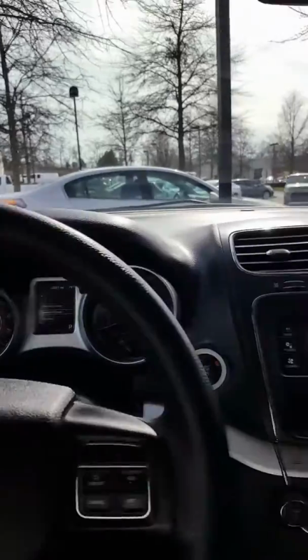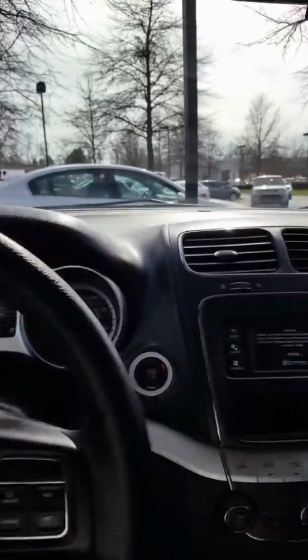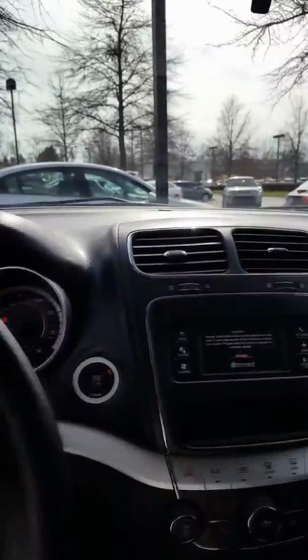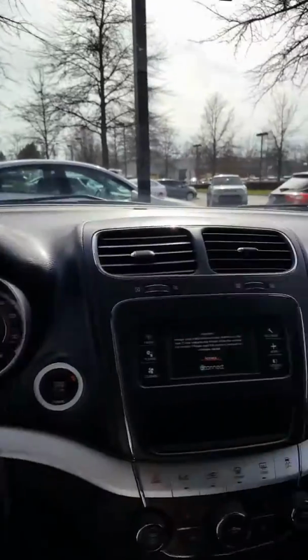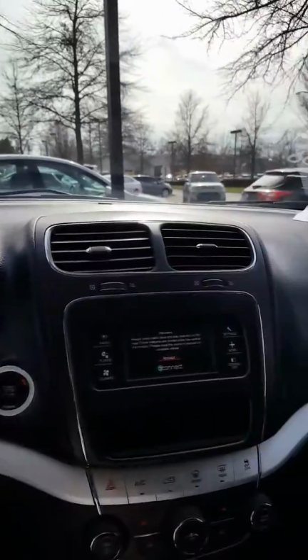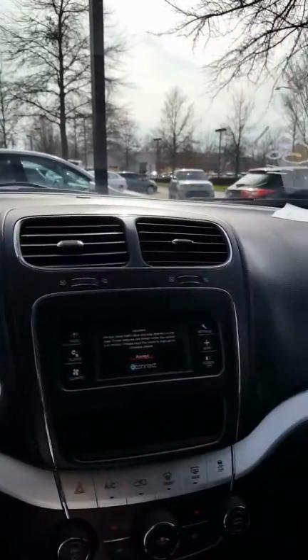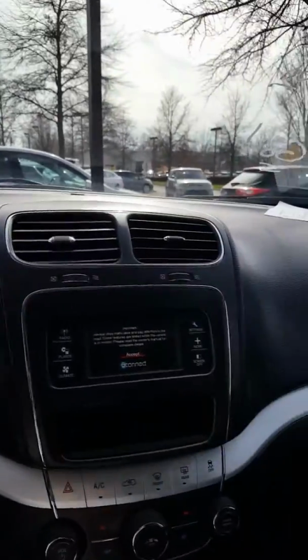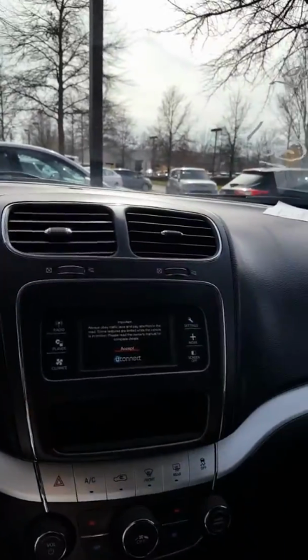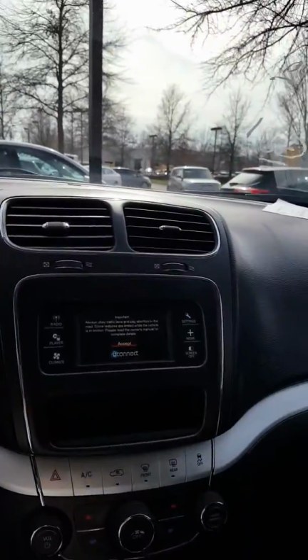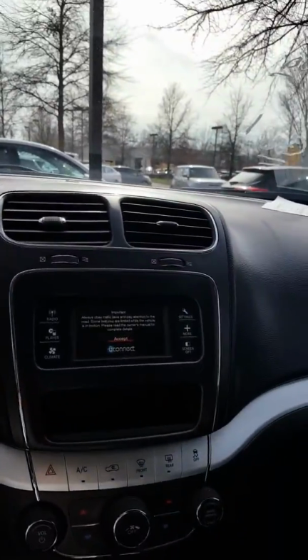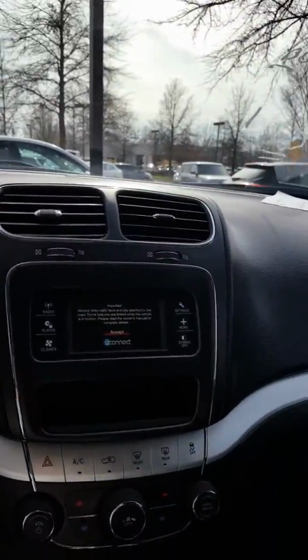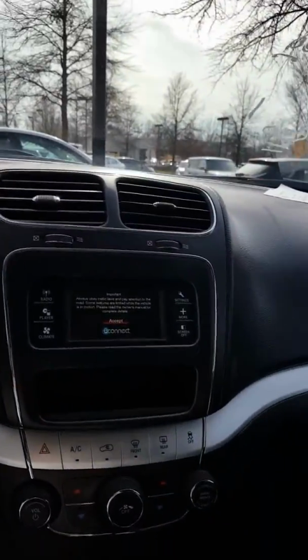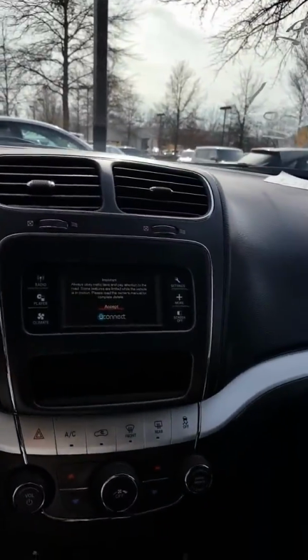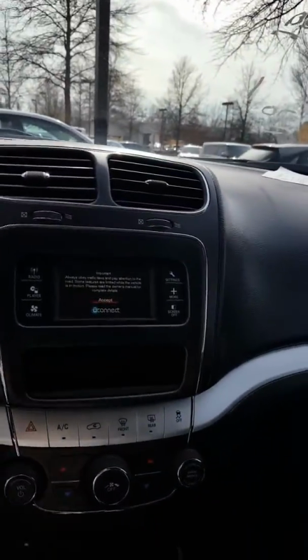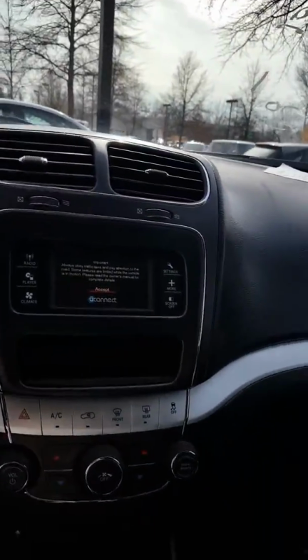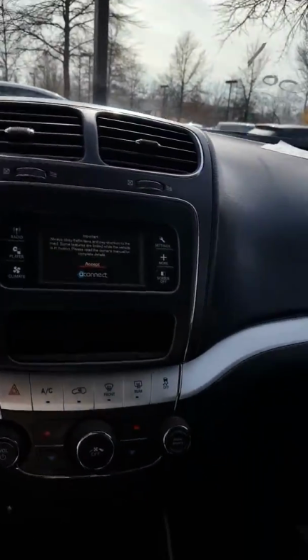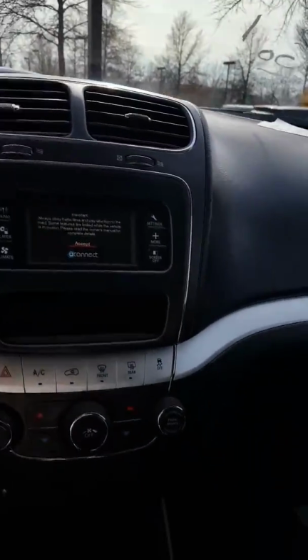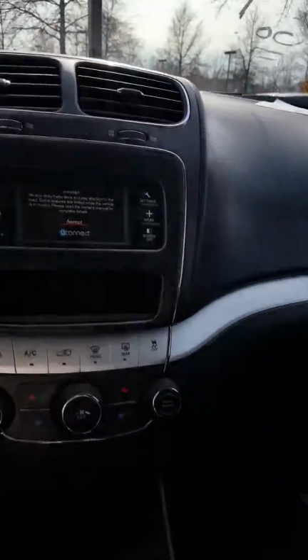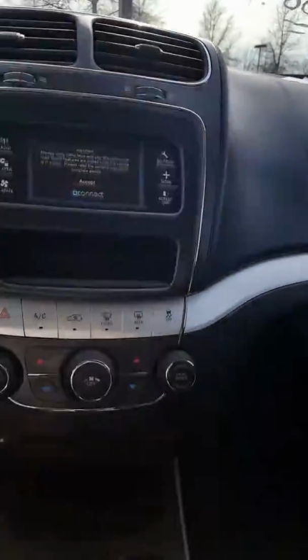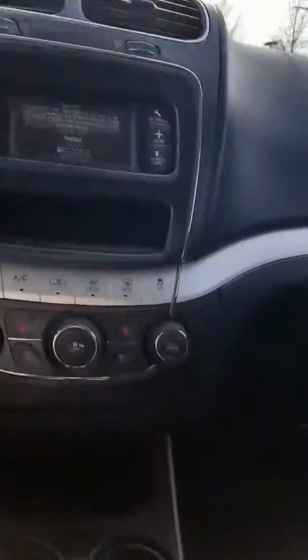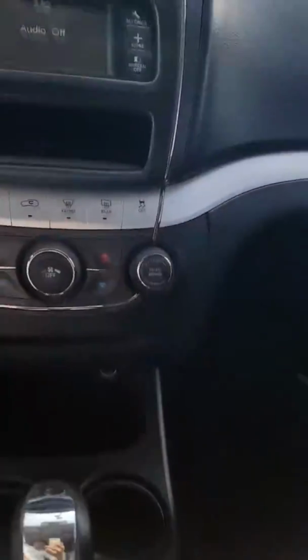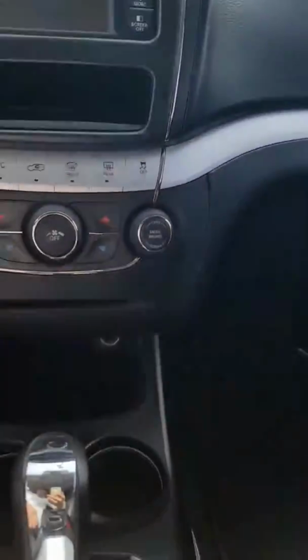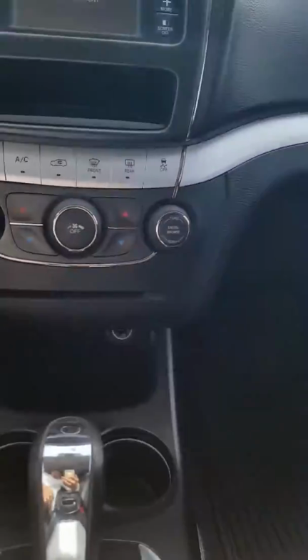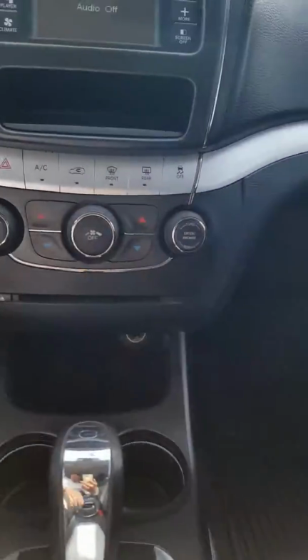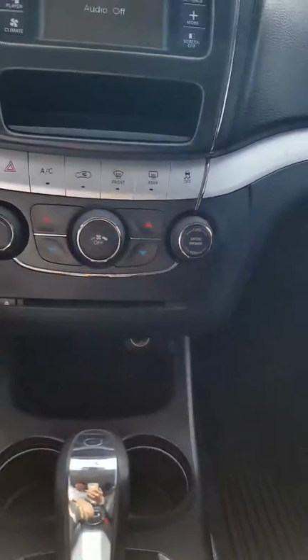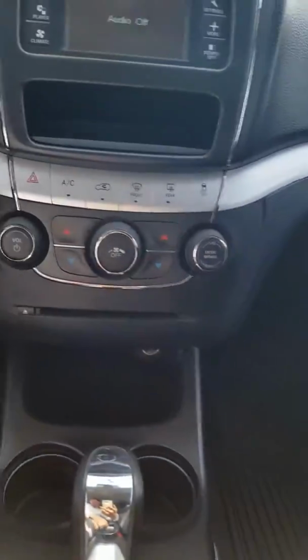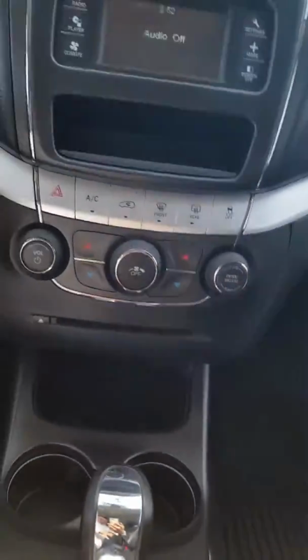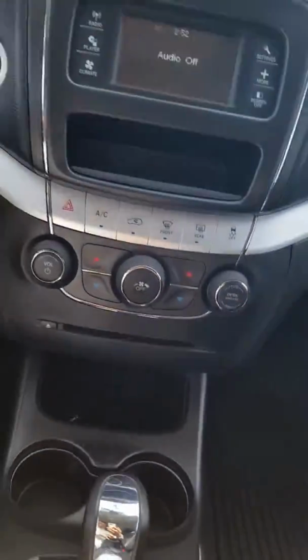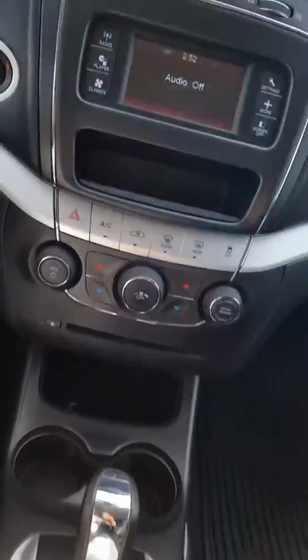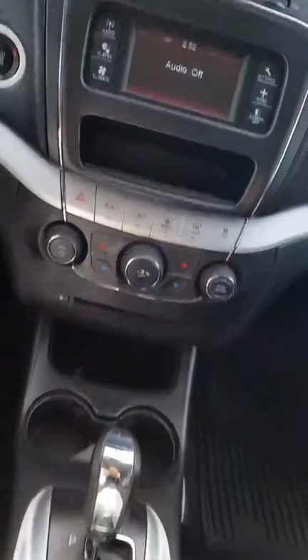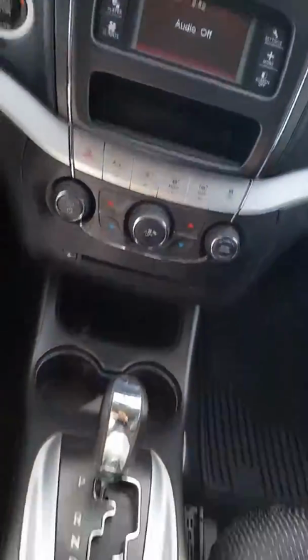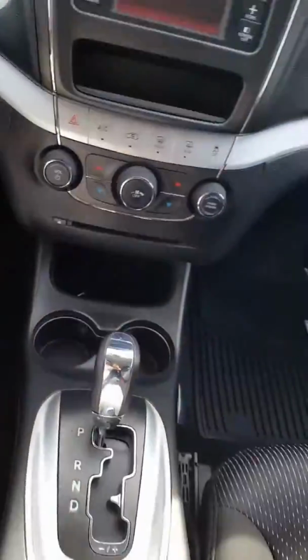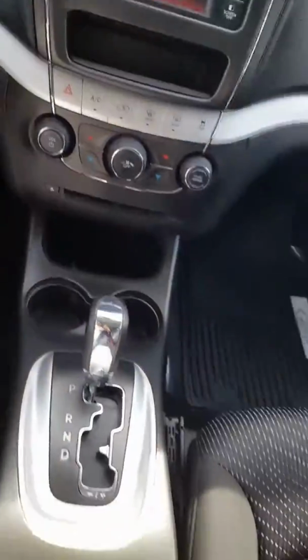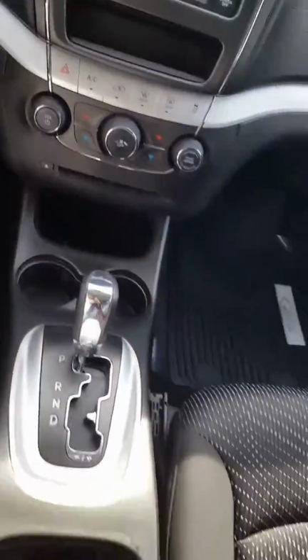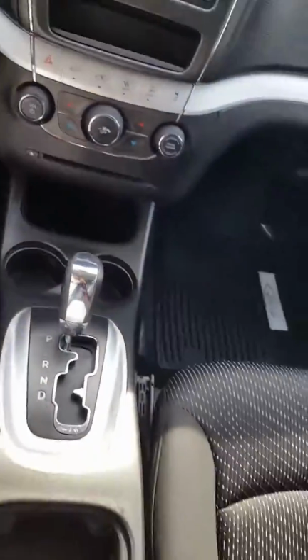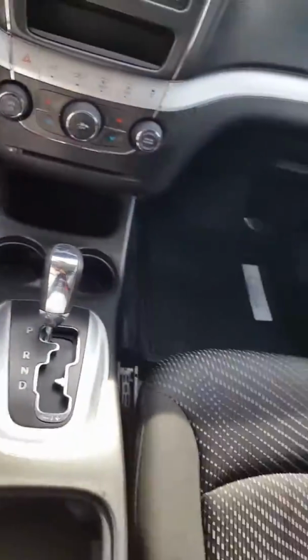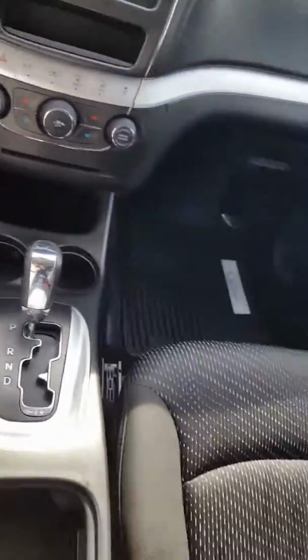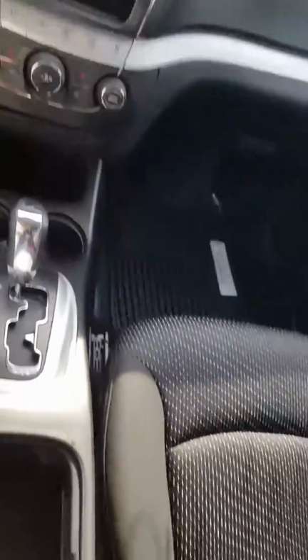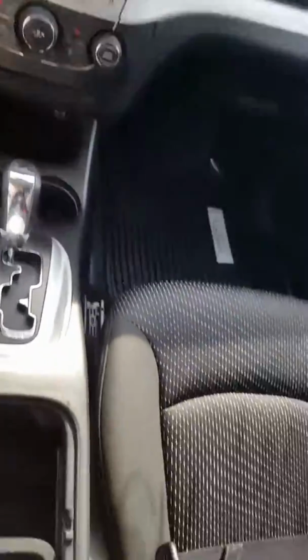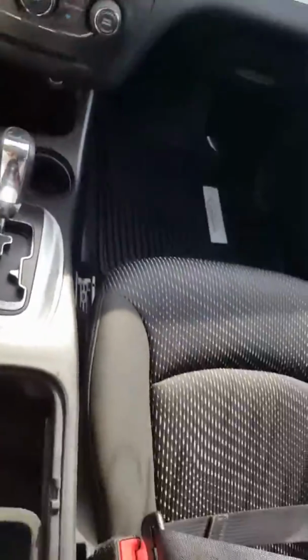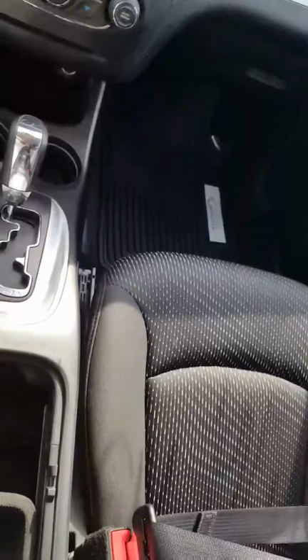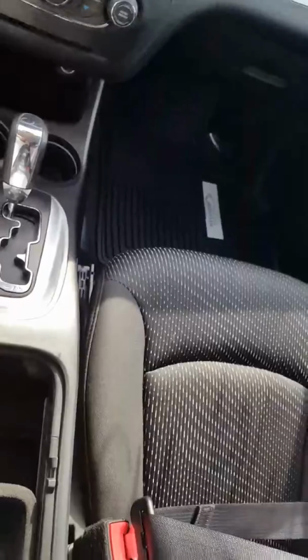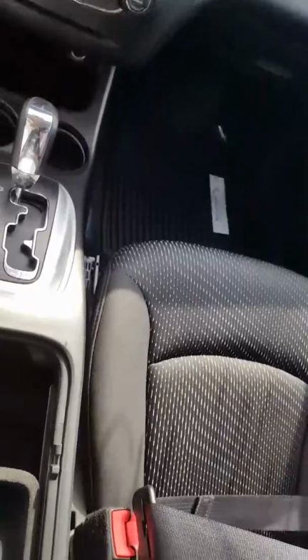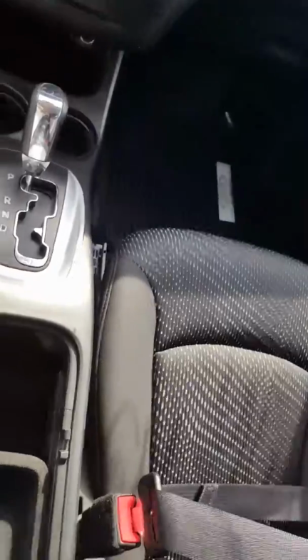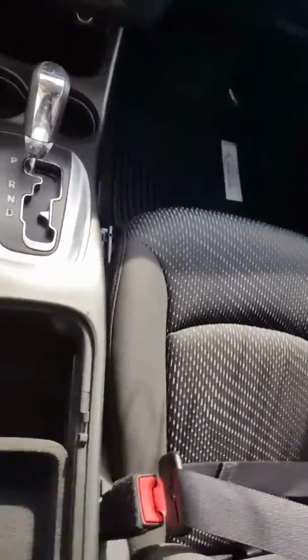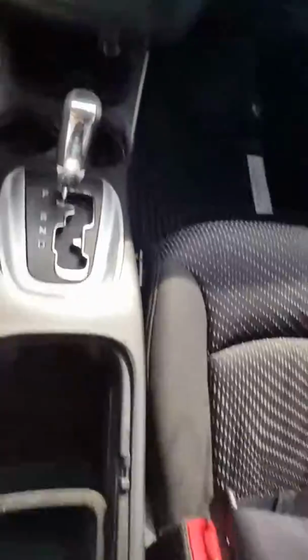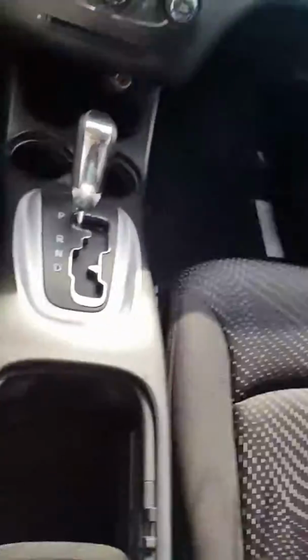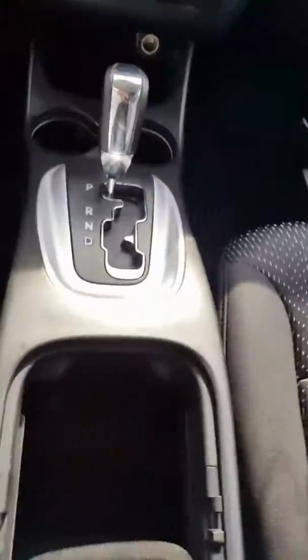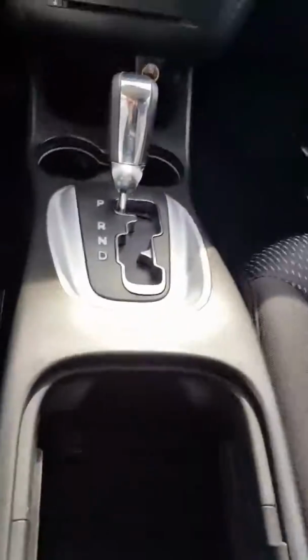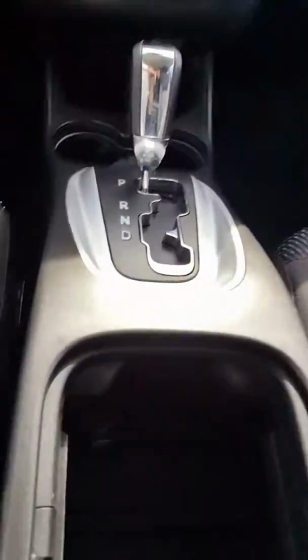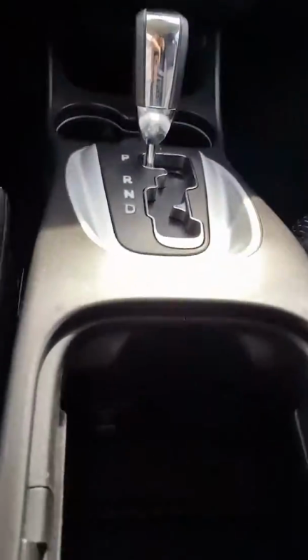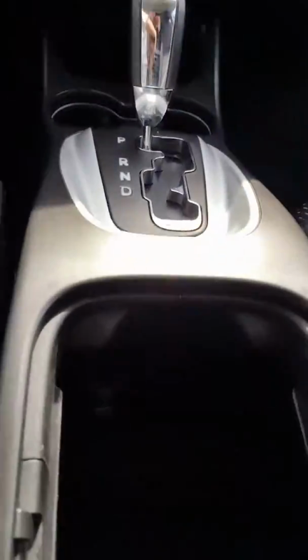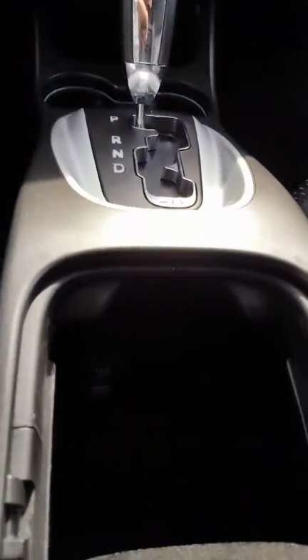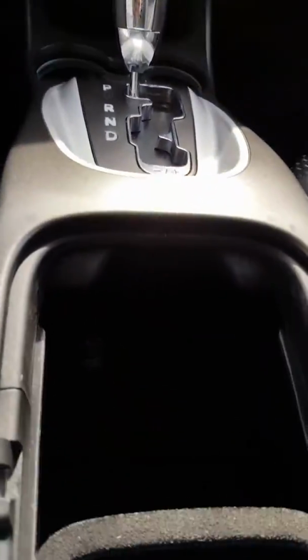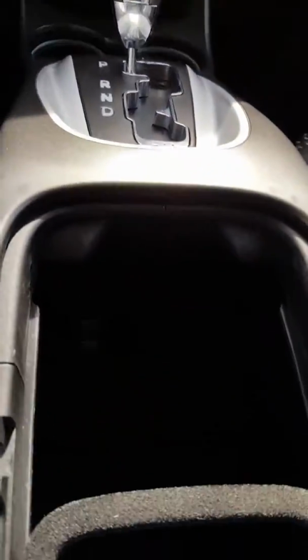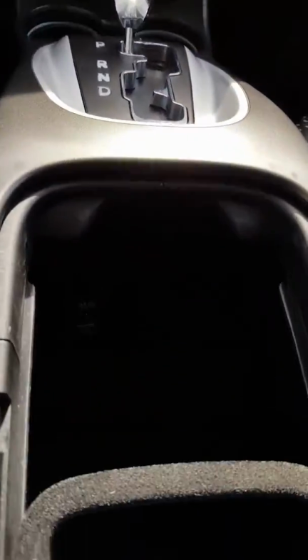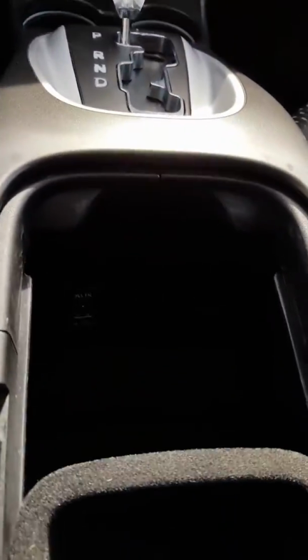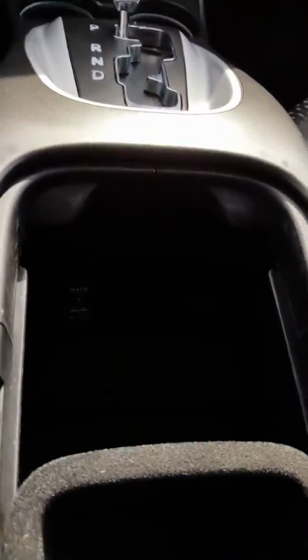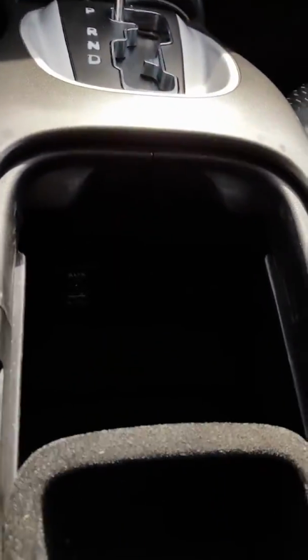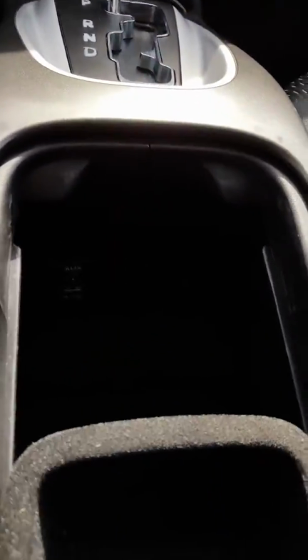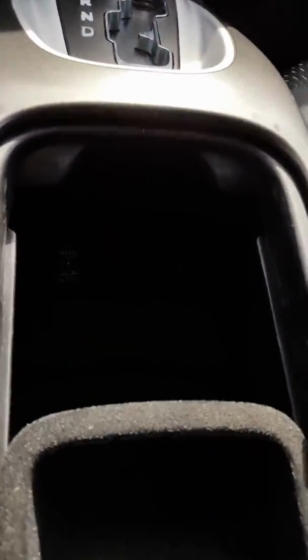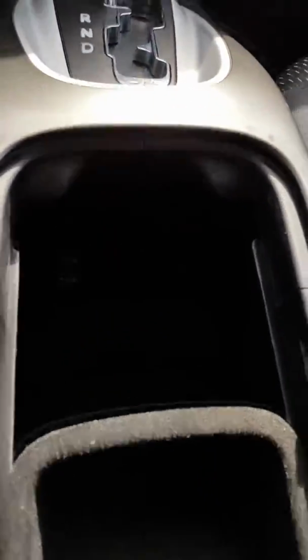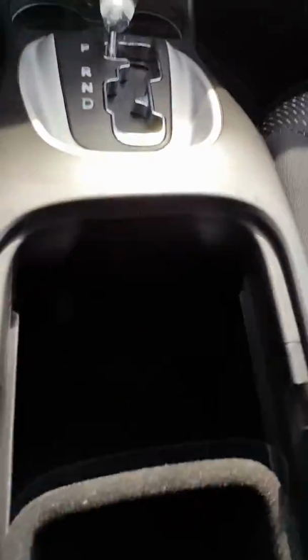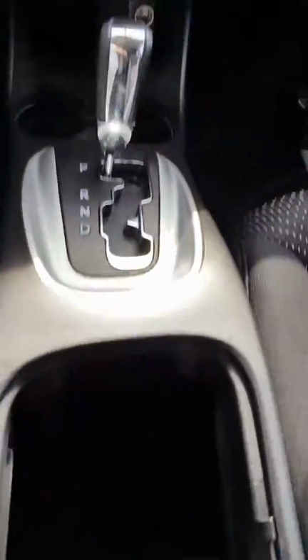There's our display screen. We have a power outlet down here, and down below here is where the auxiliary and USB ports are.